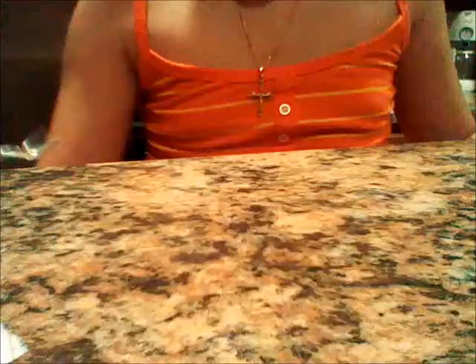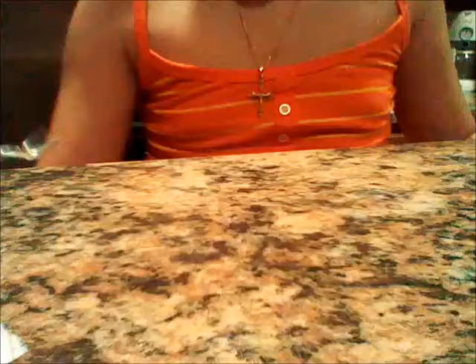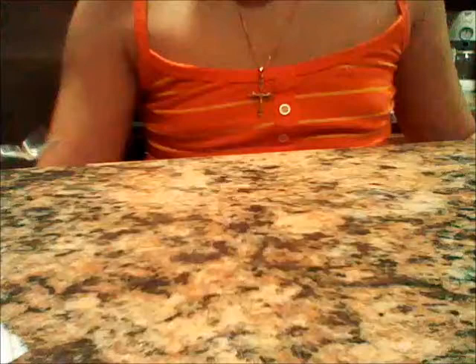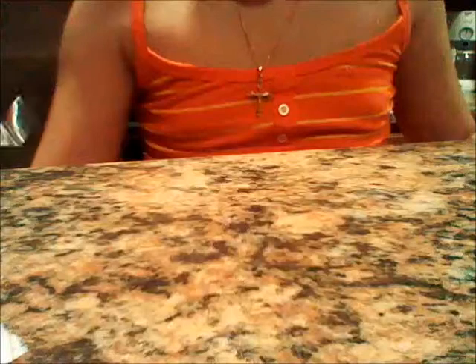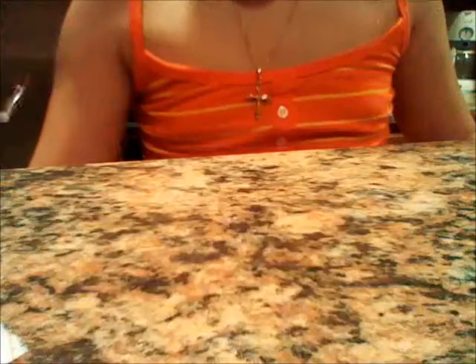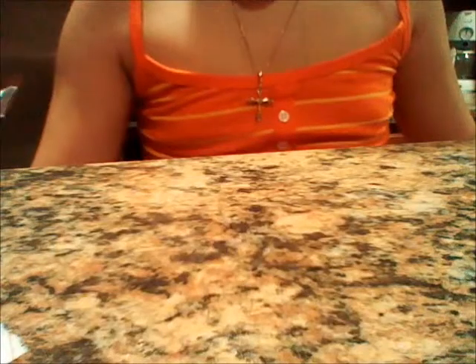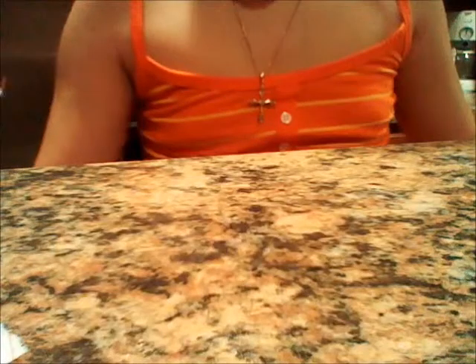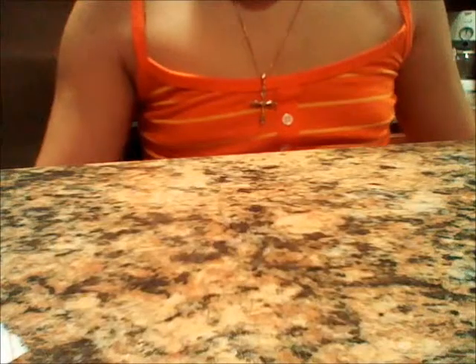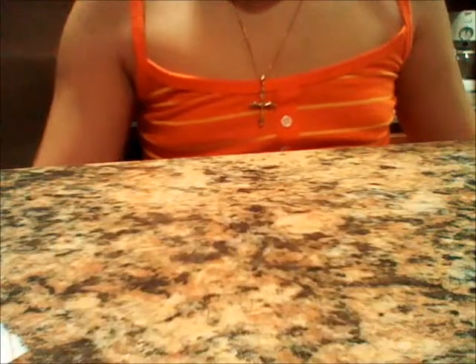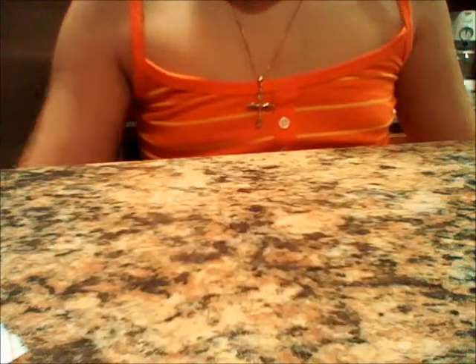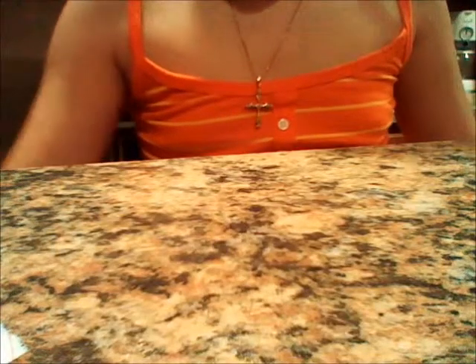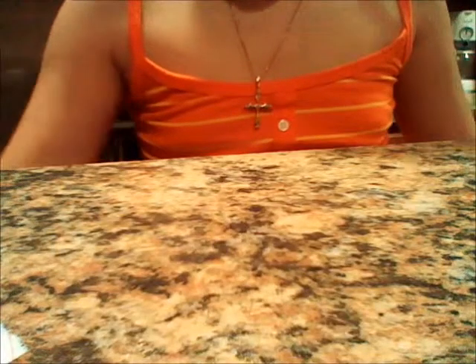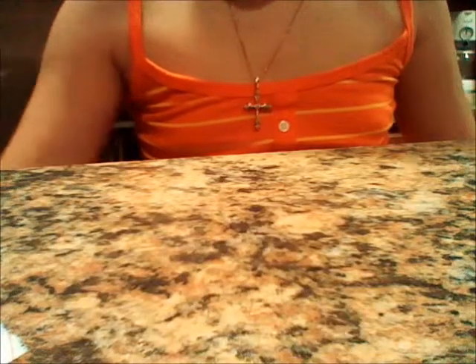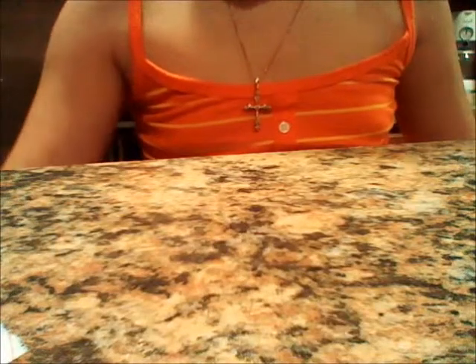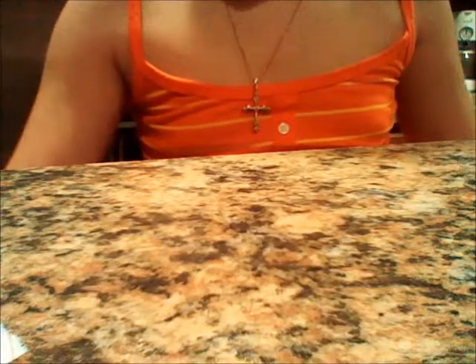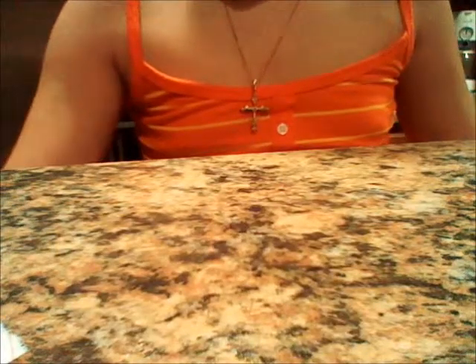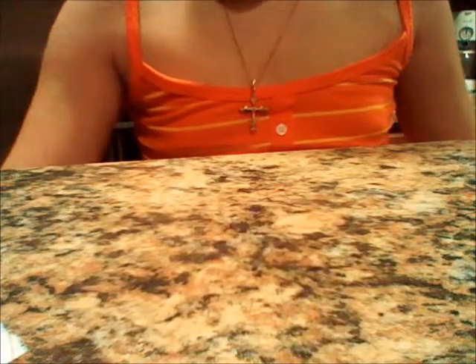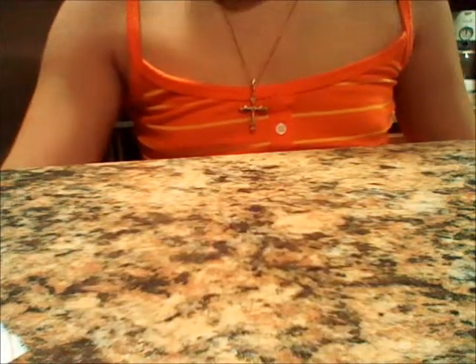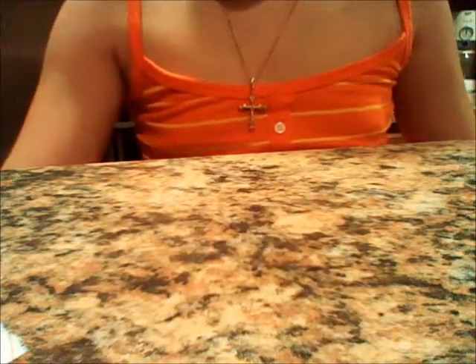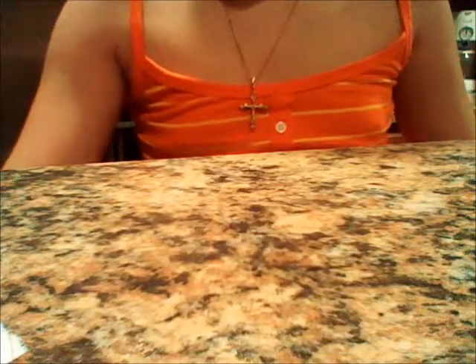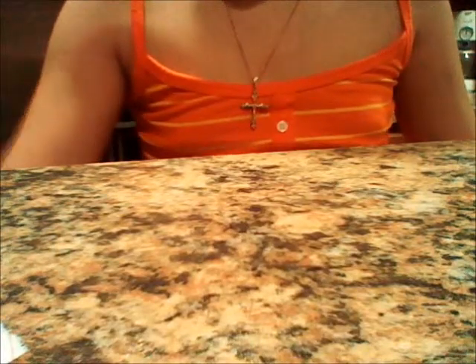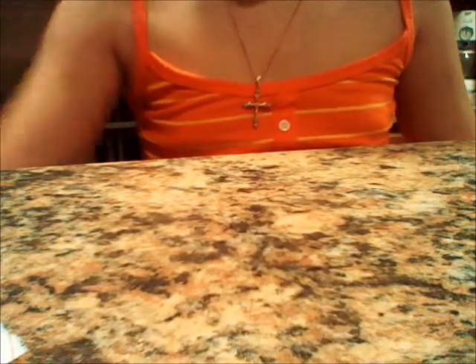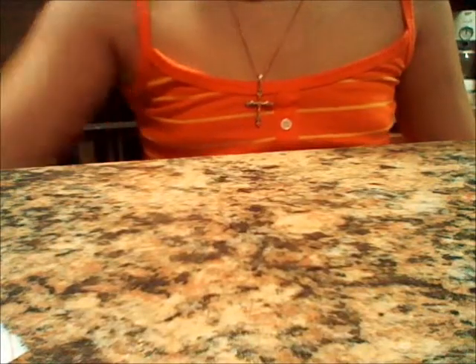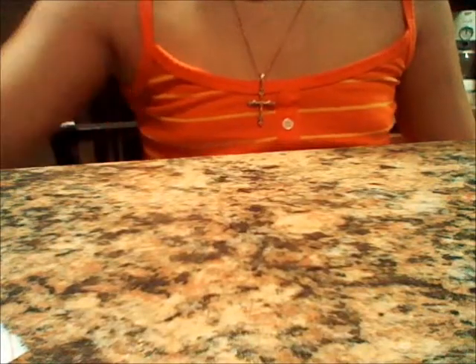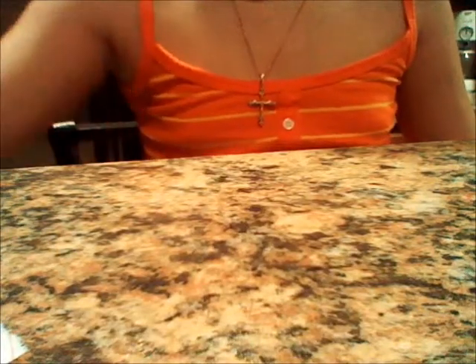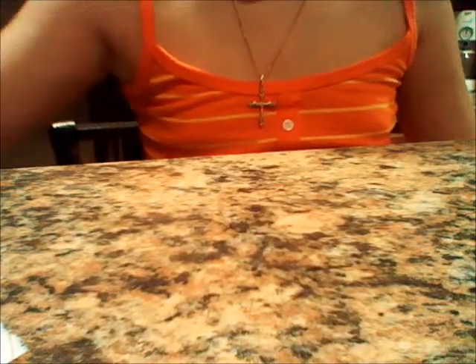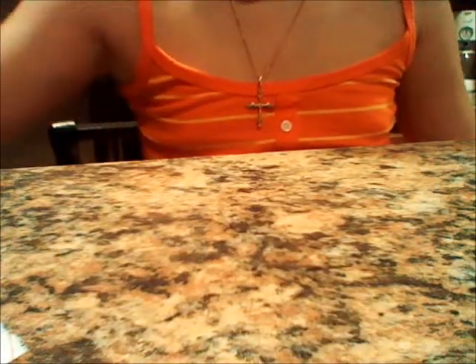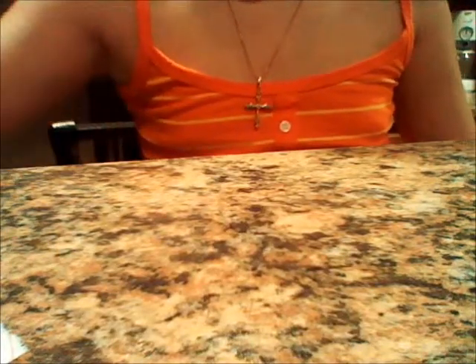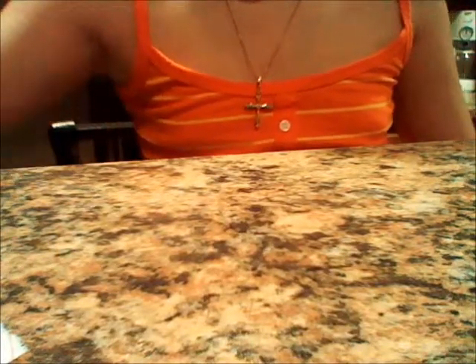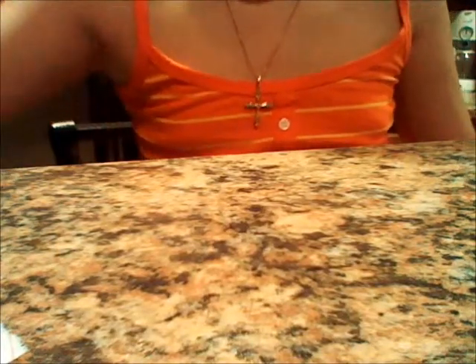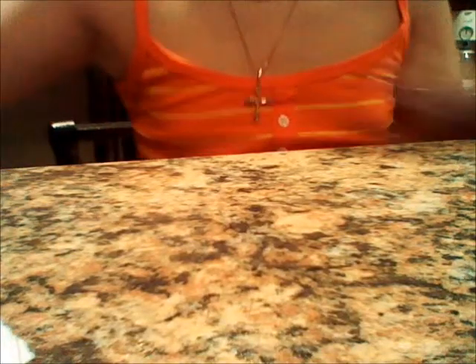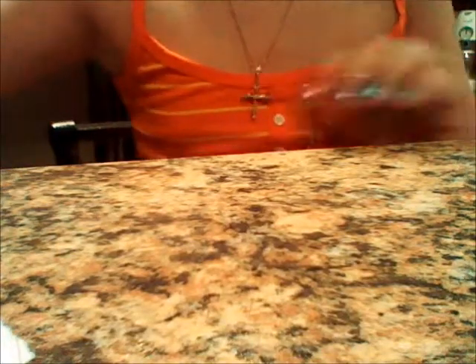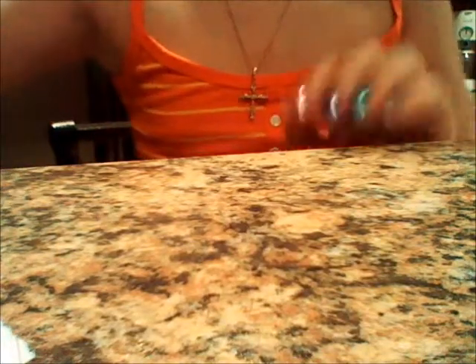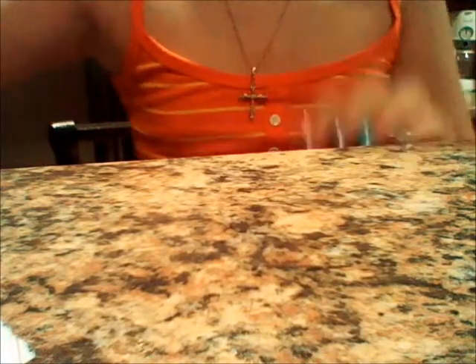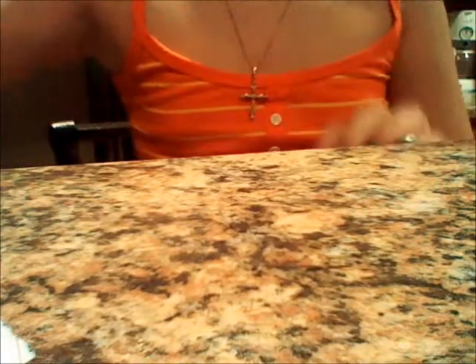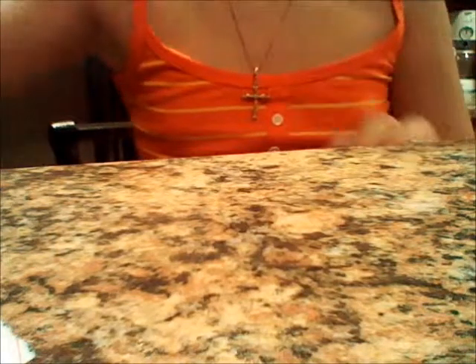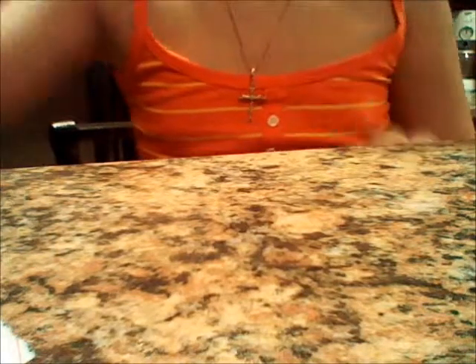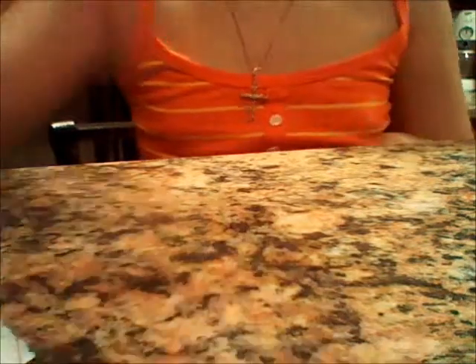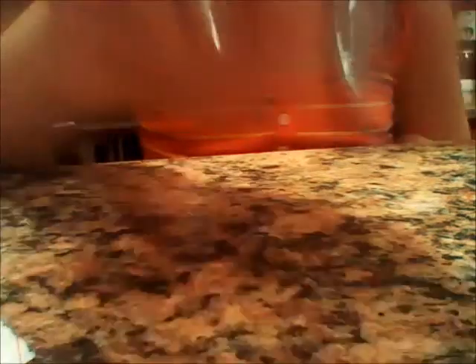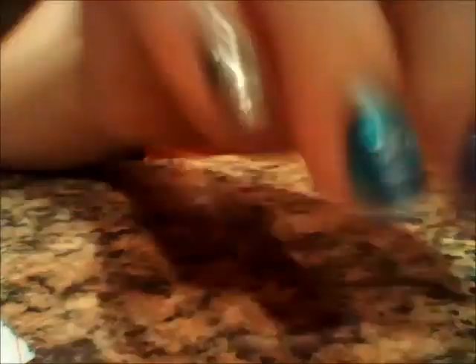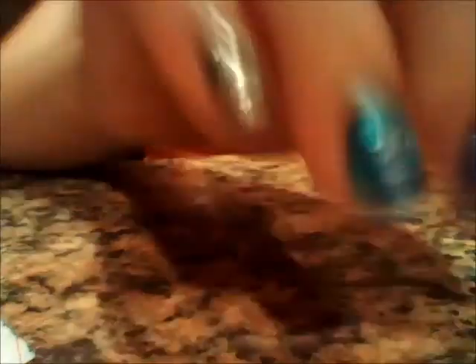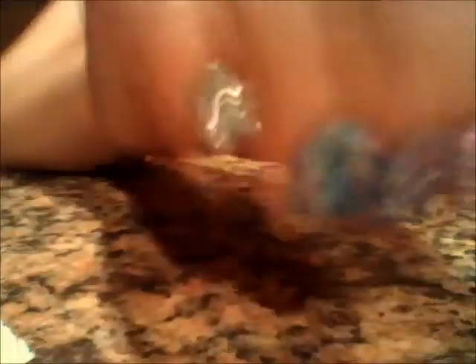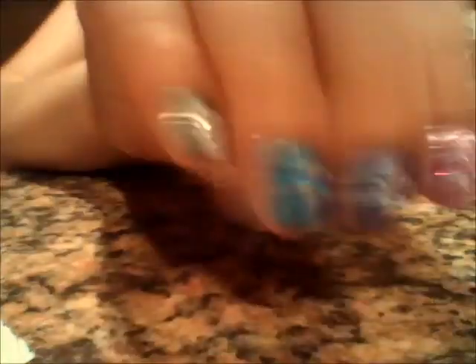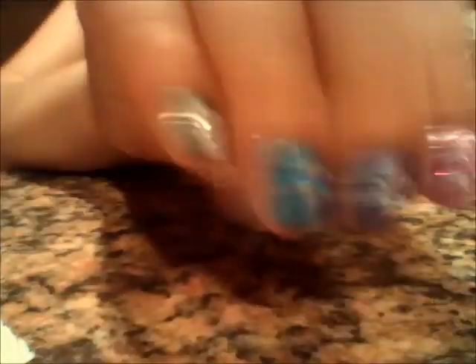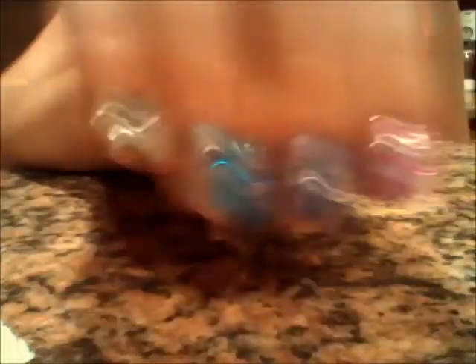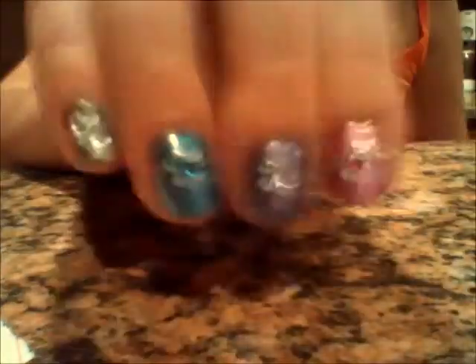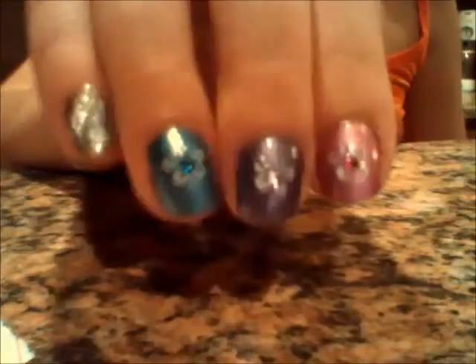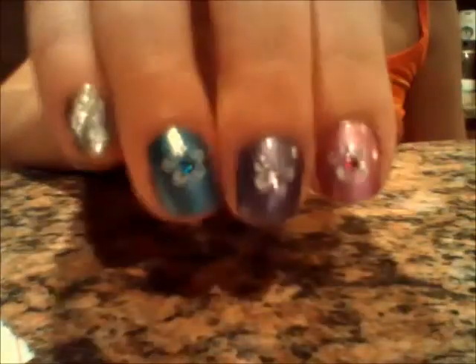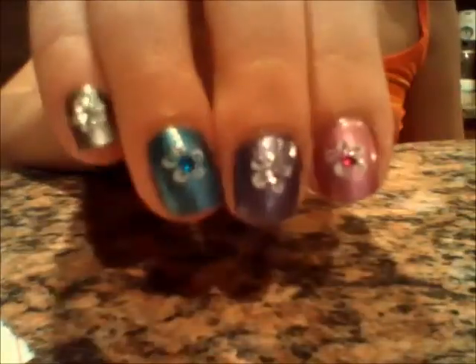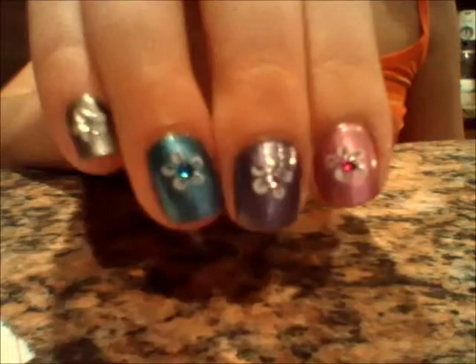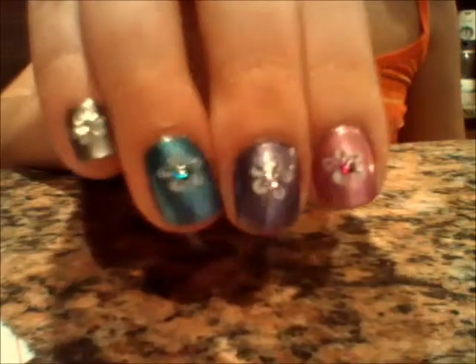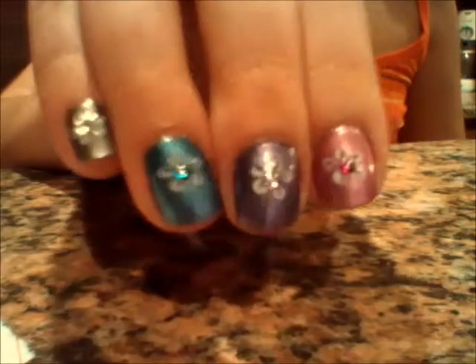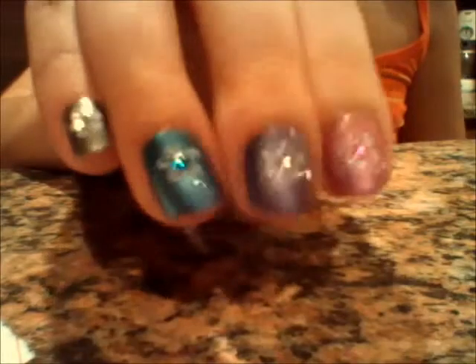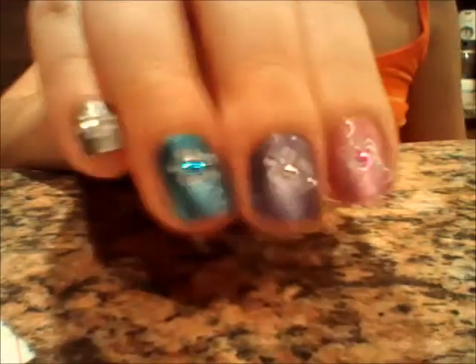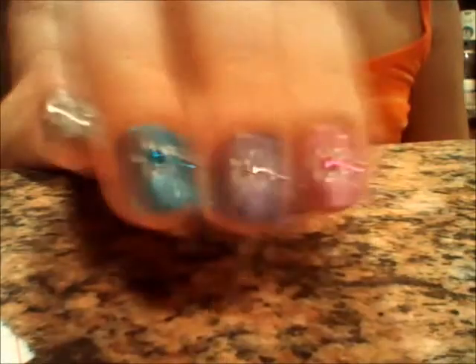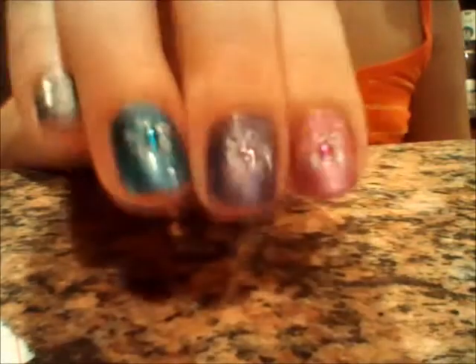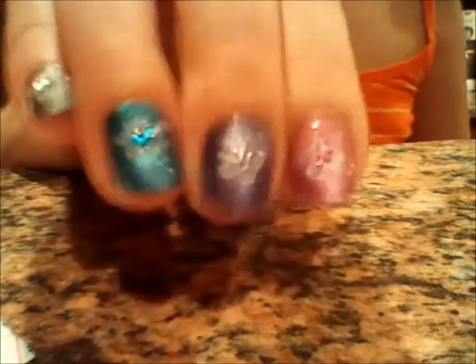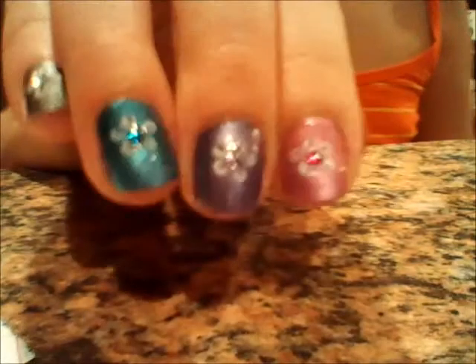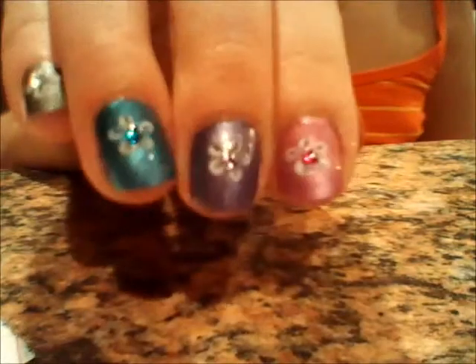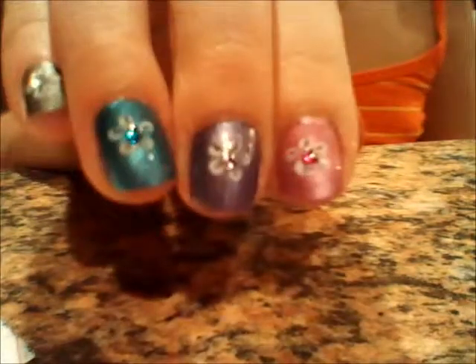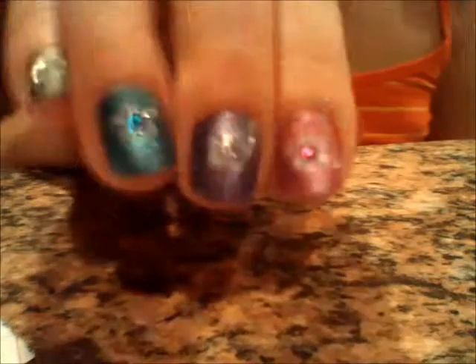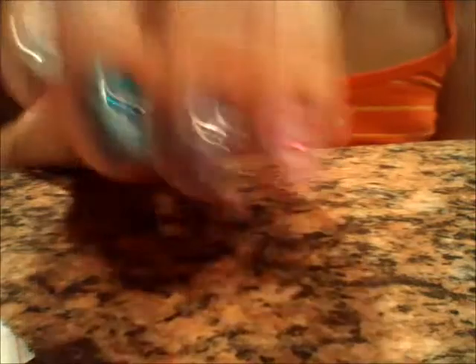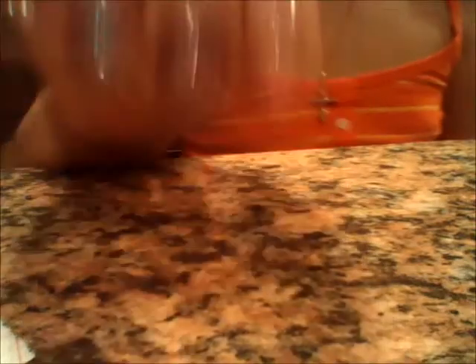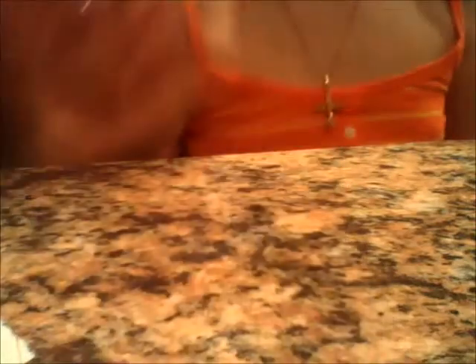Hi guys, today I'm going to be showing you how to do this retro flower design, so let's get started.